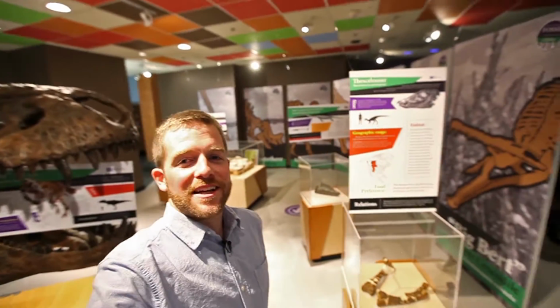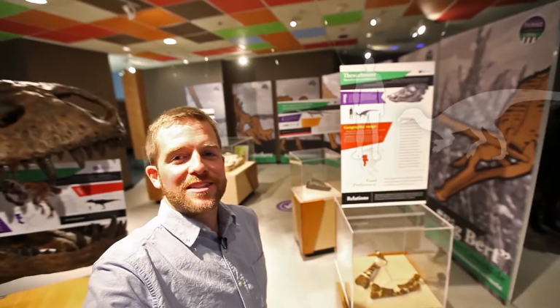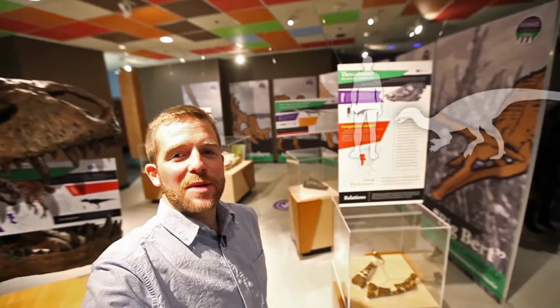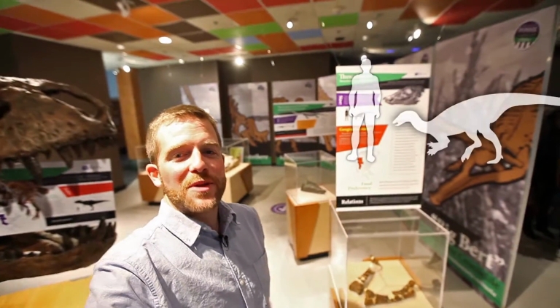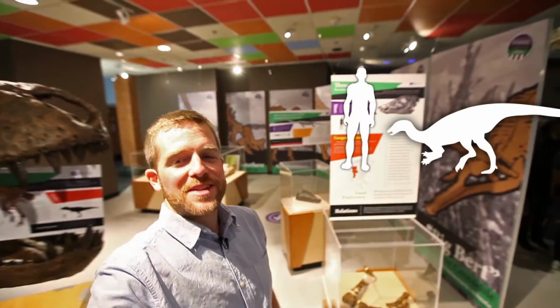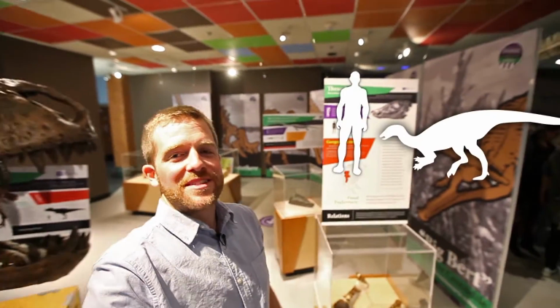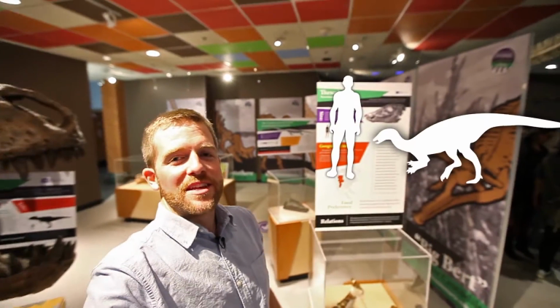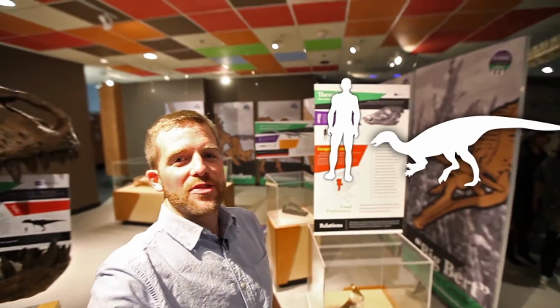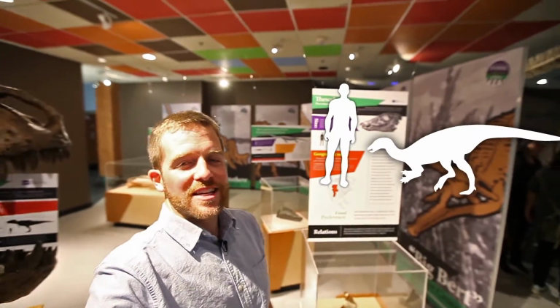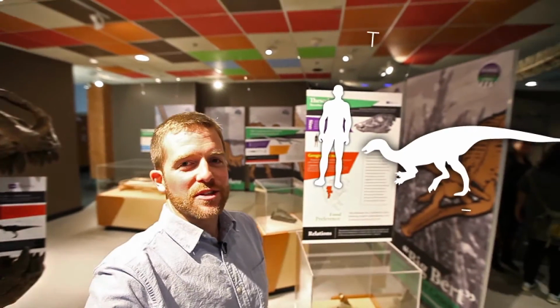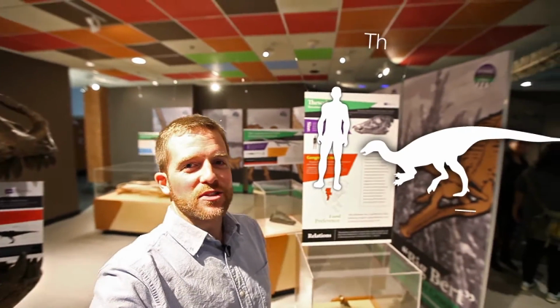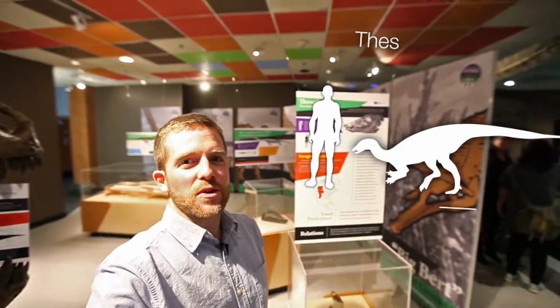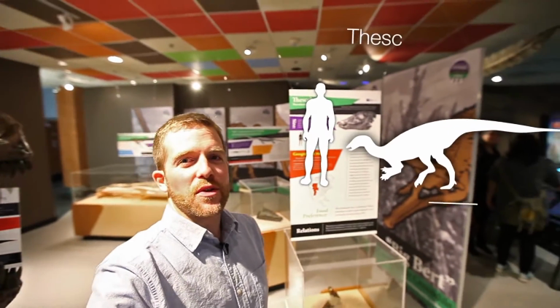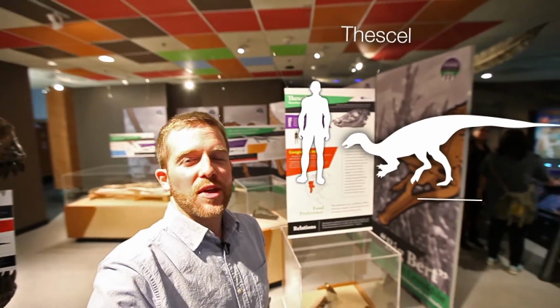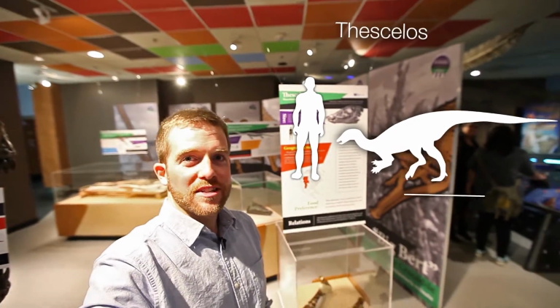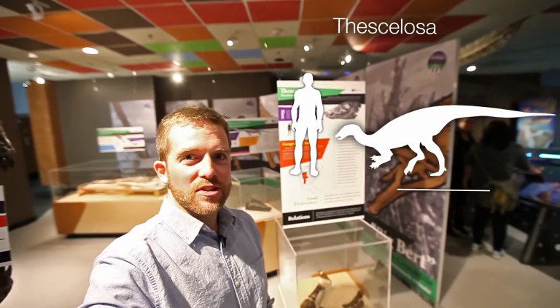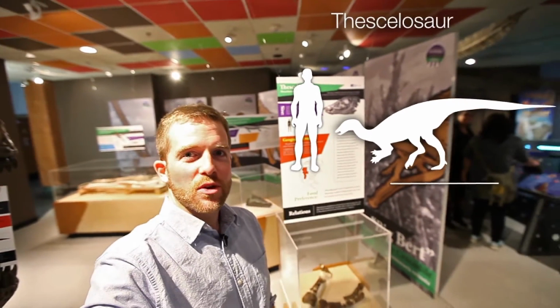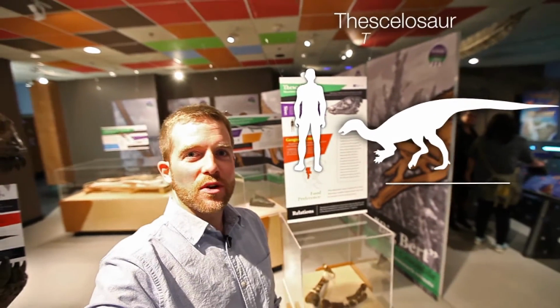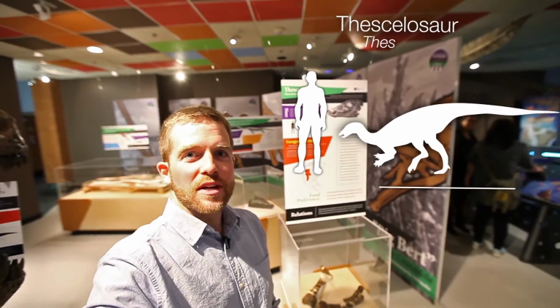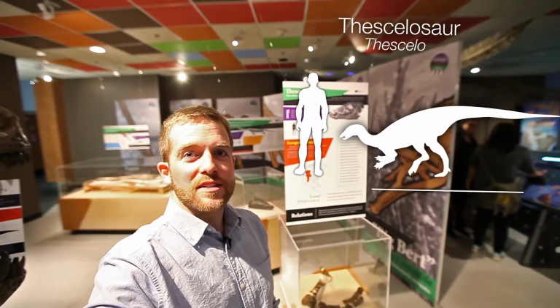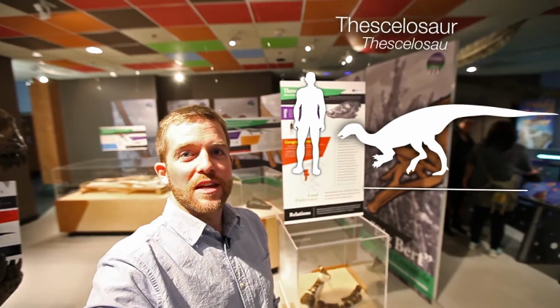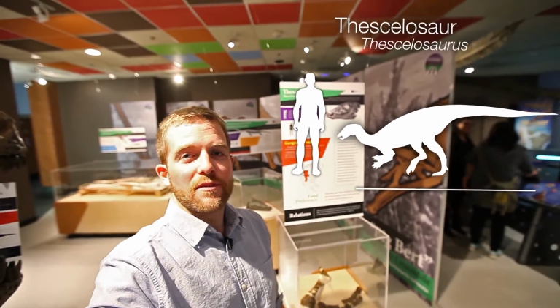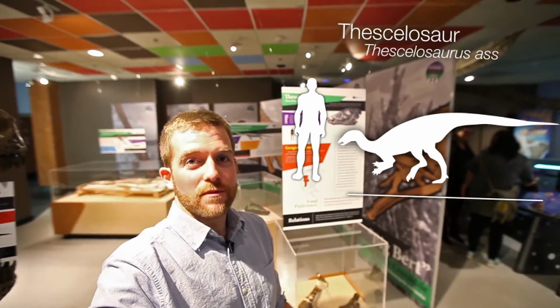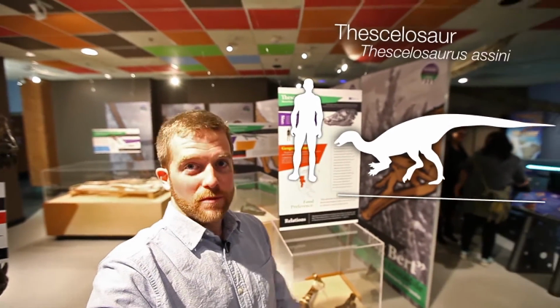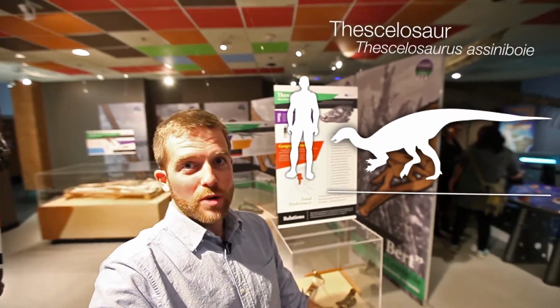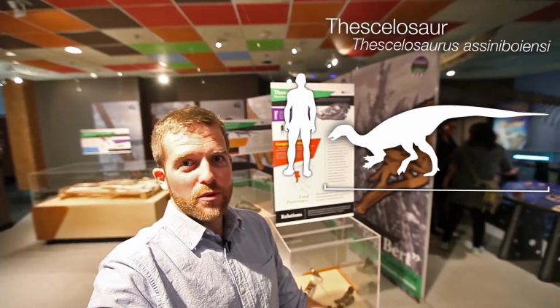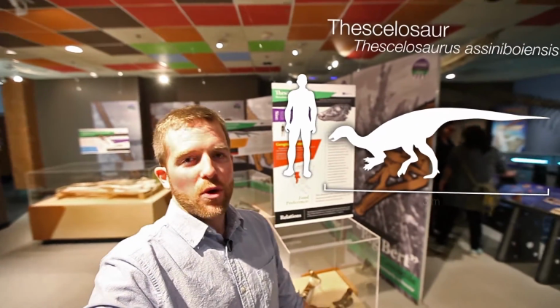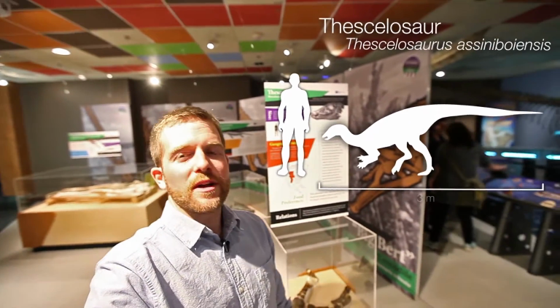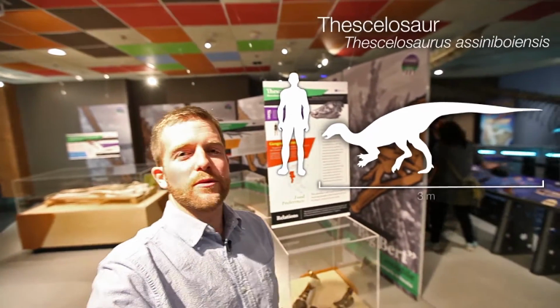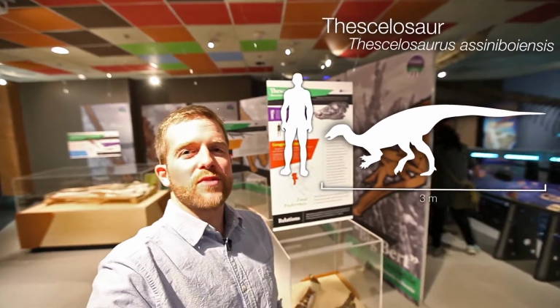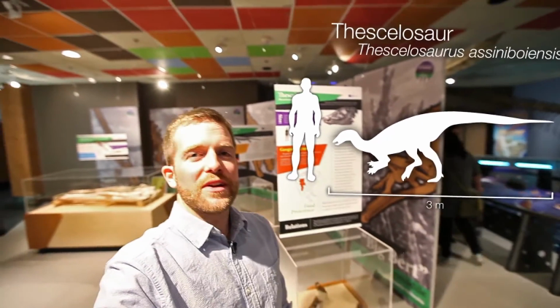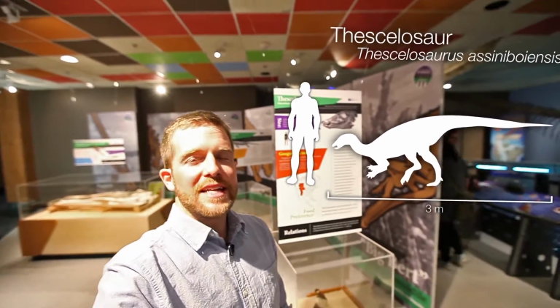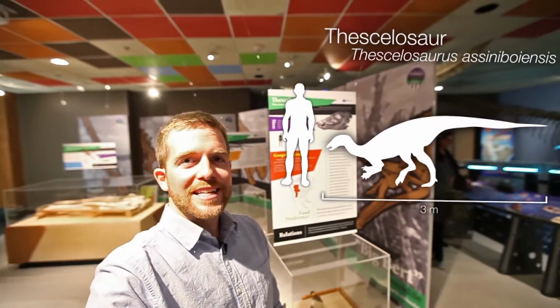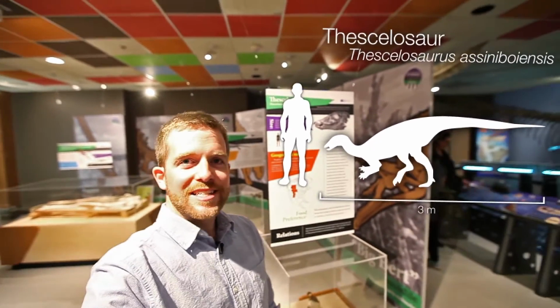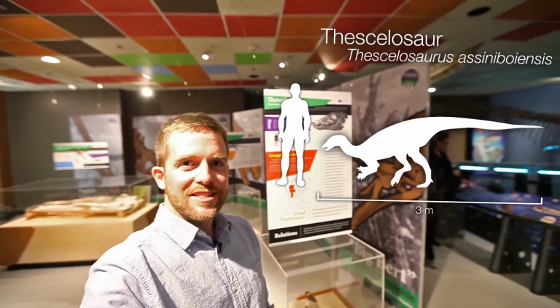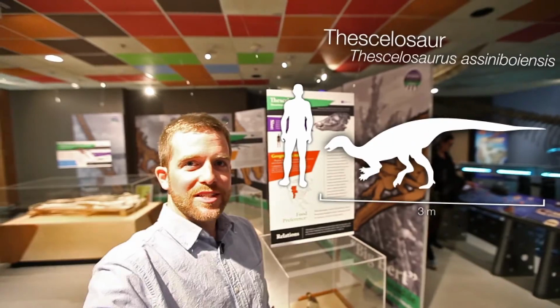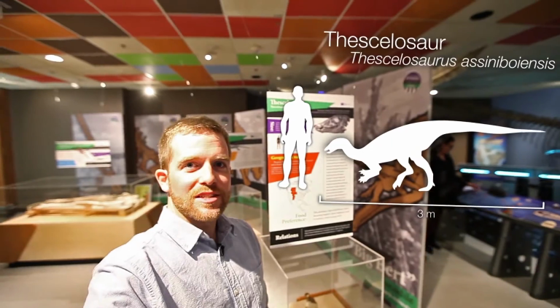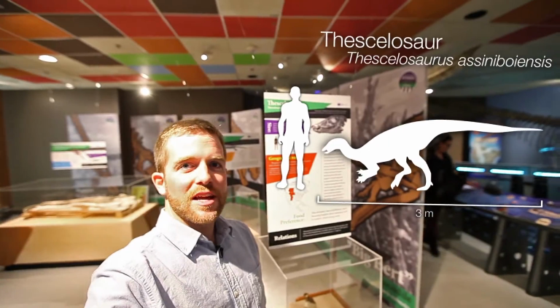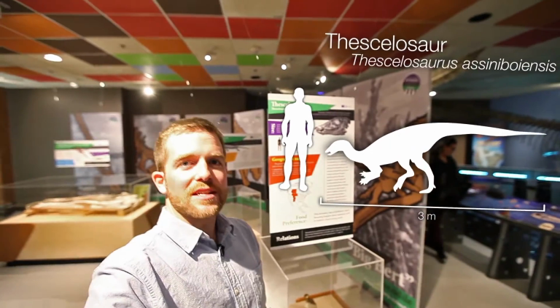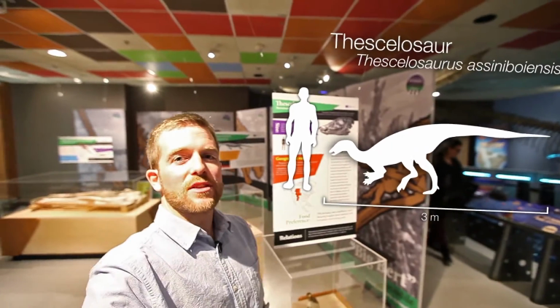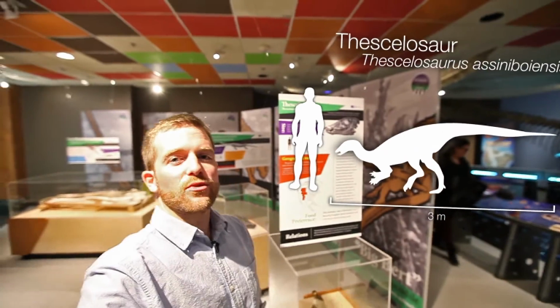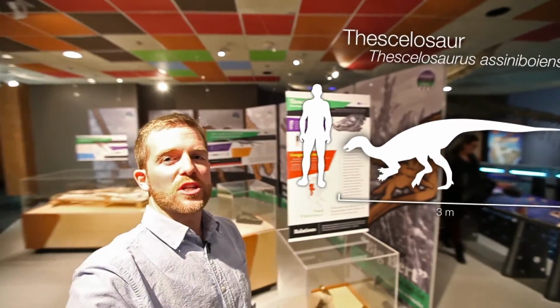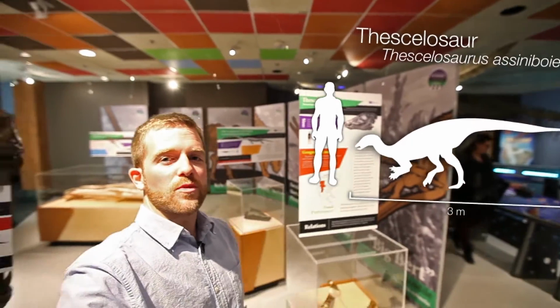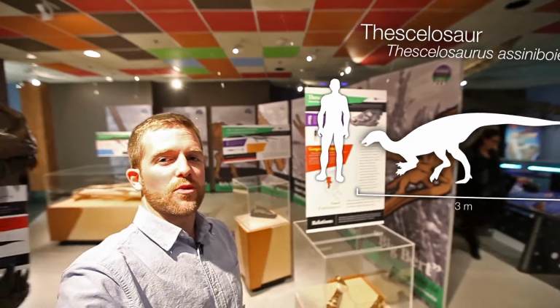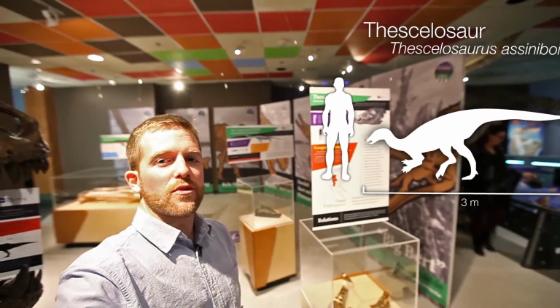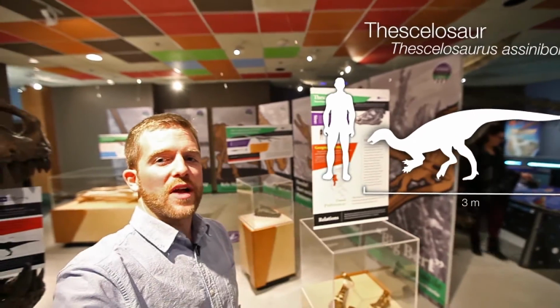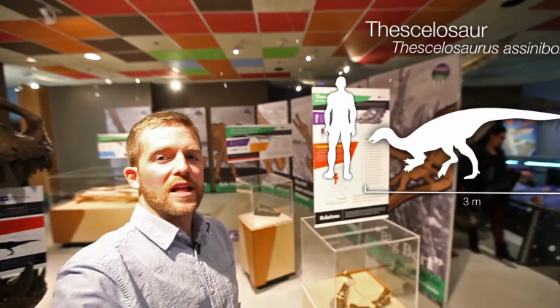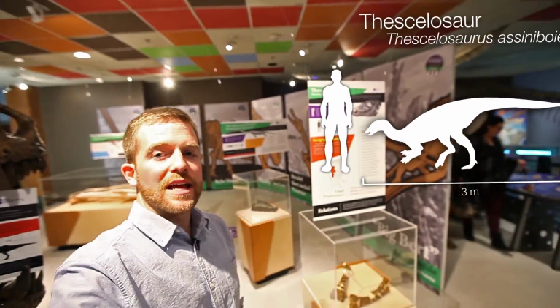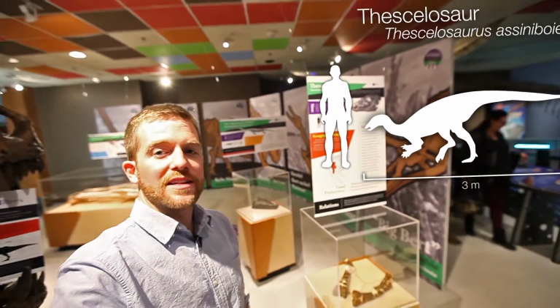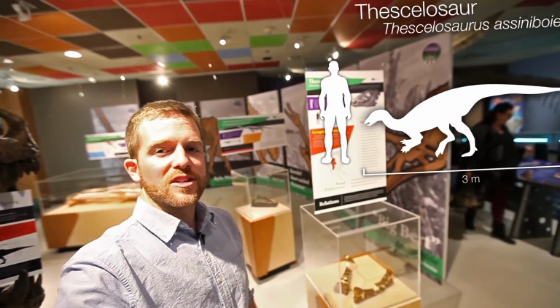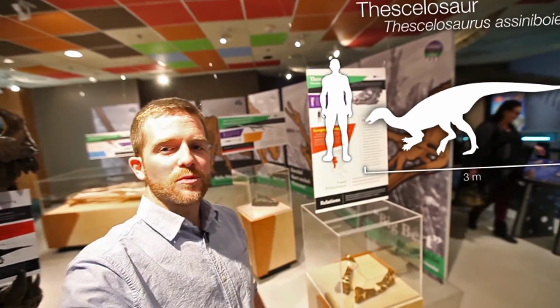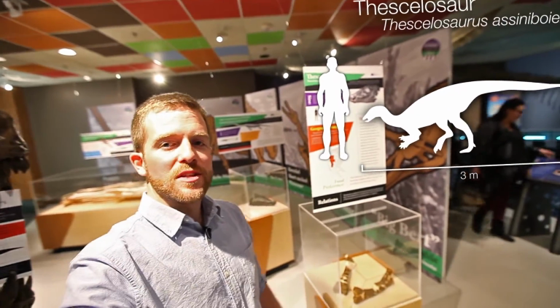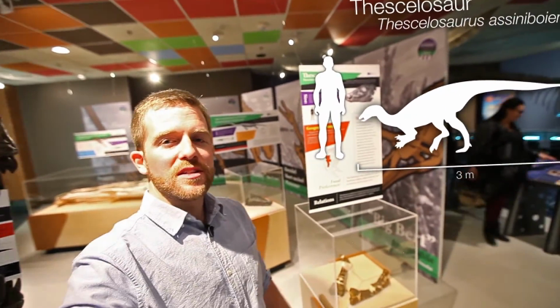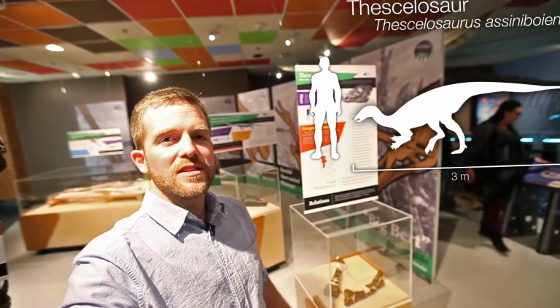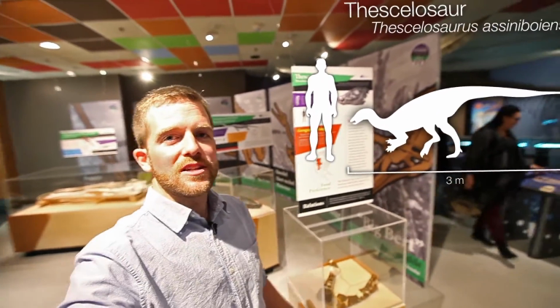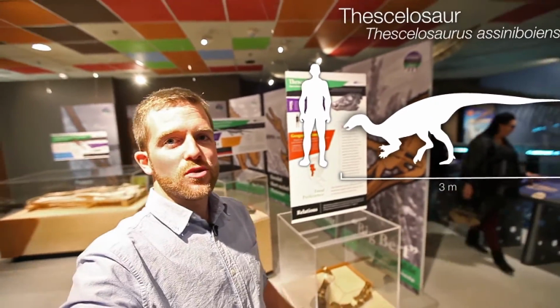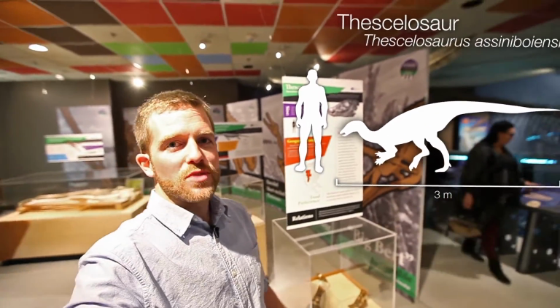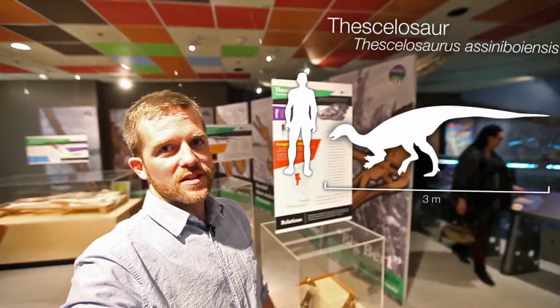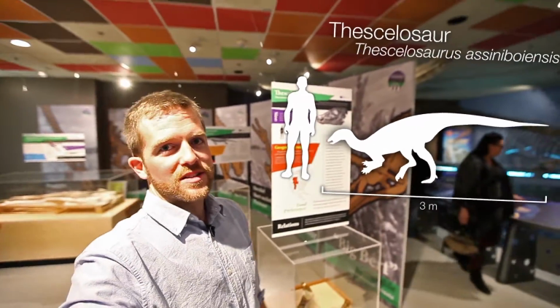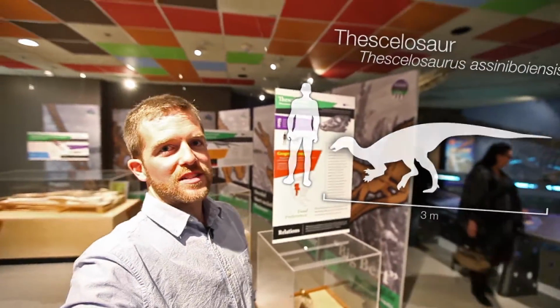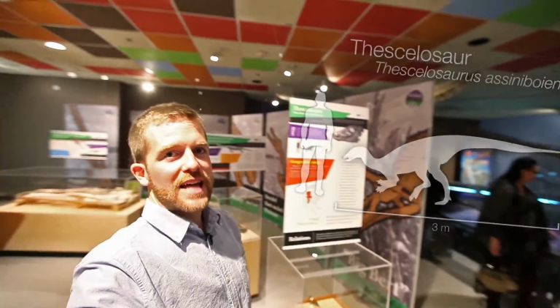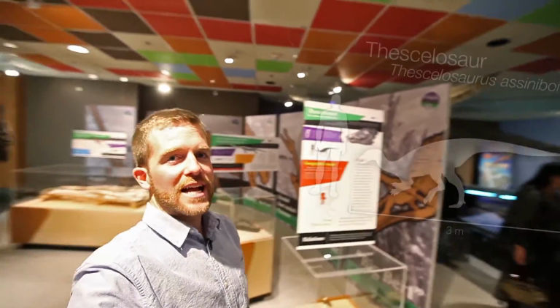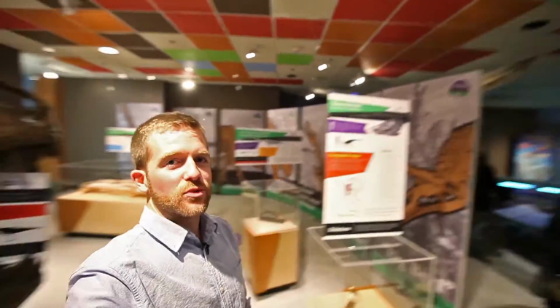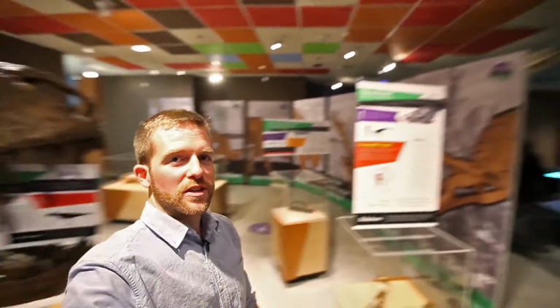Next up is the Thessalosaur. The Thessalosaur is a herbivore. It was found in 1968 in the Frenchman River Valley and it's a species that is unique to Saskatchewan.